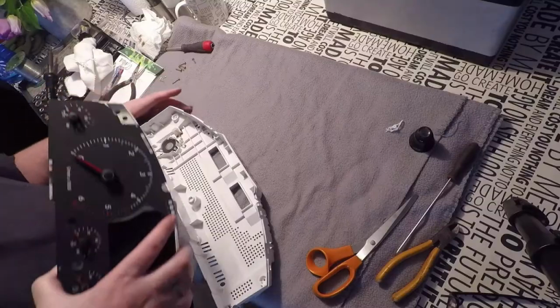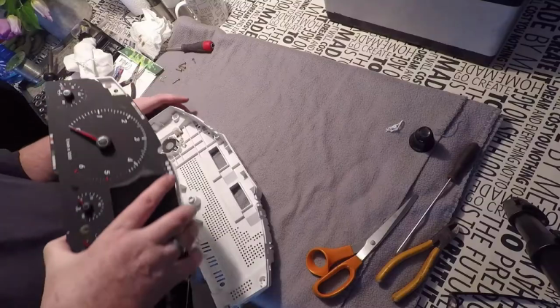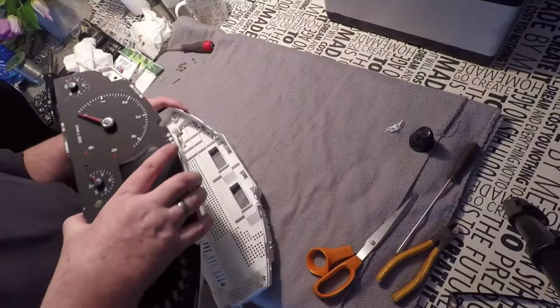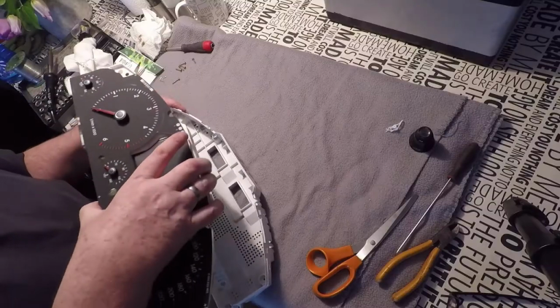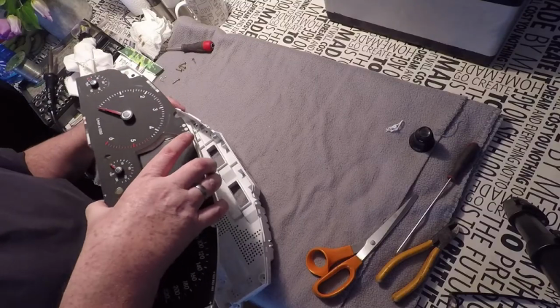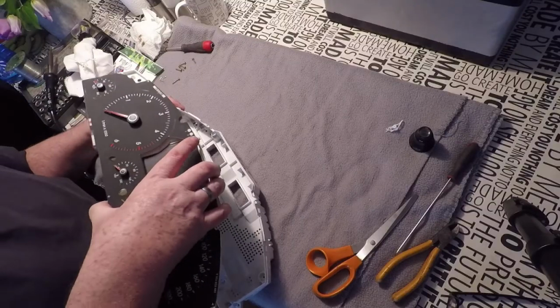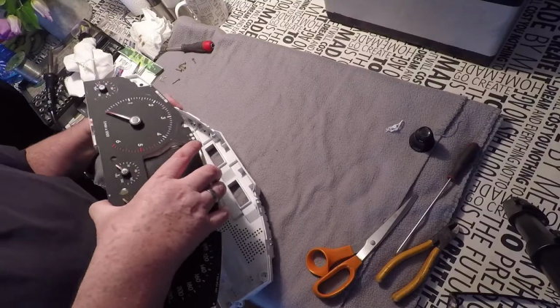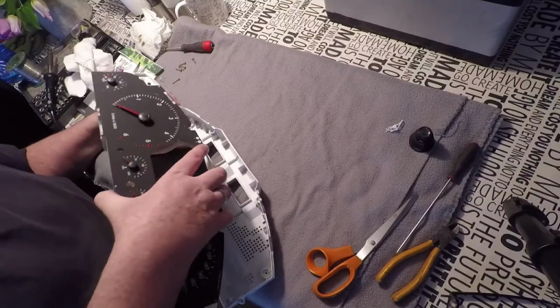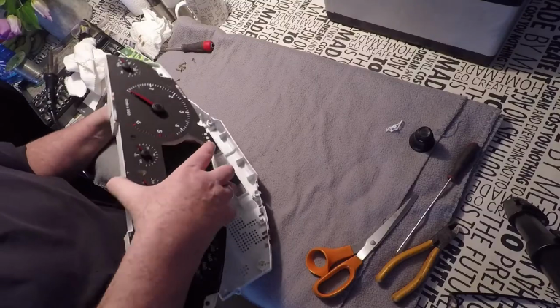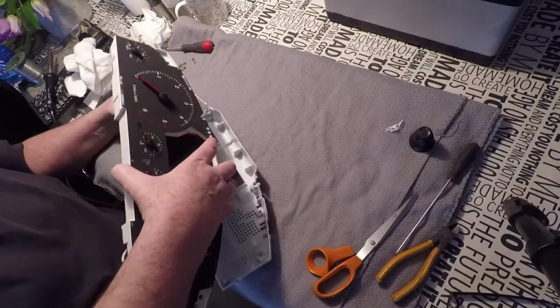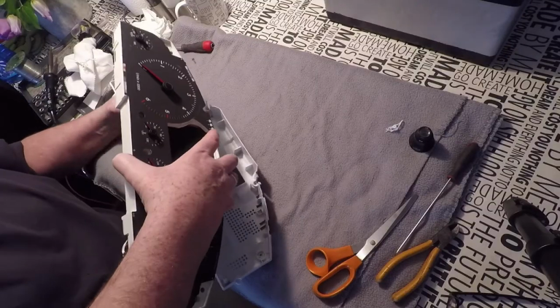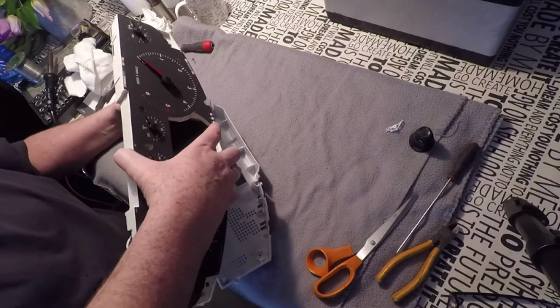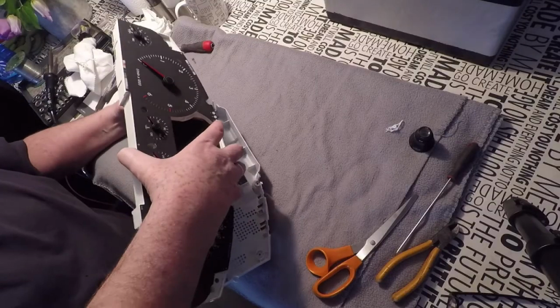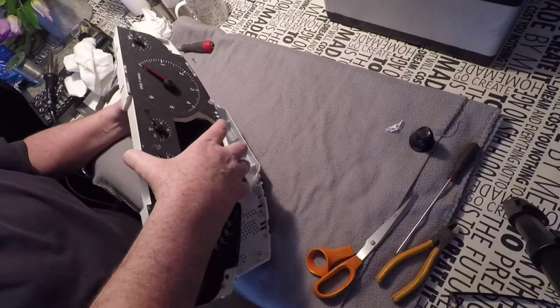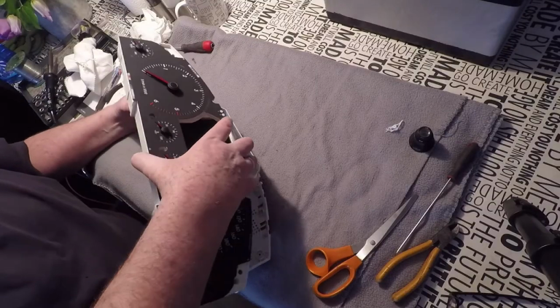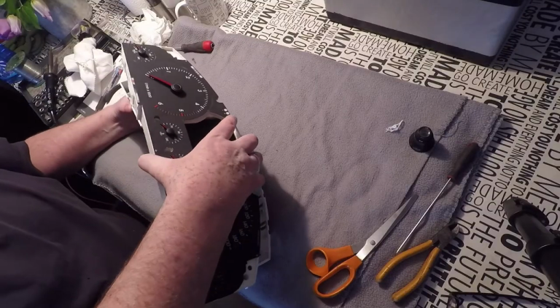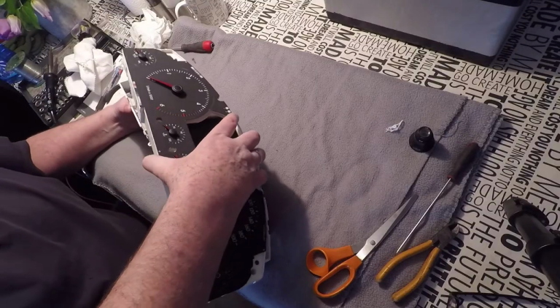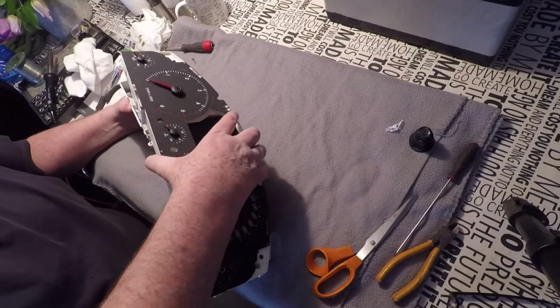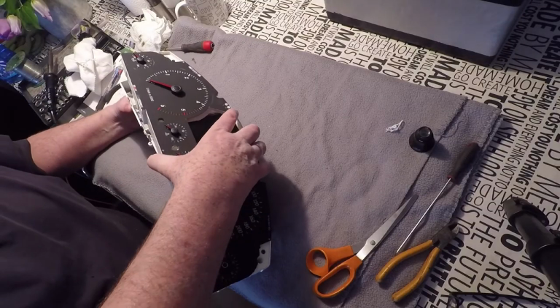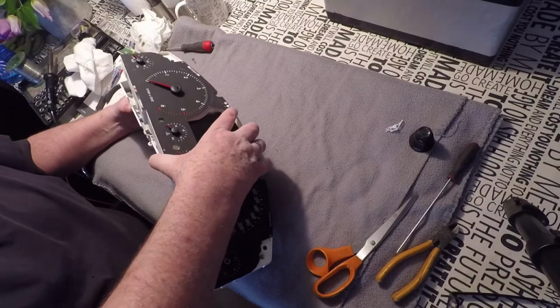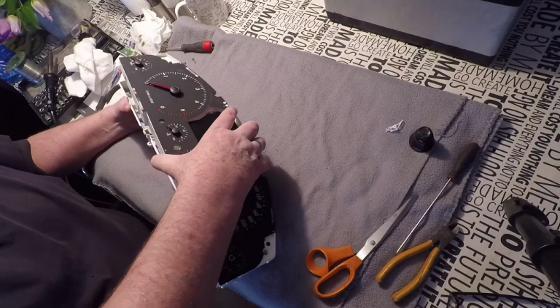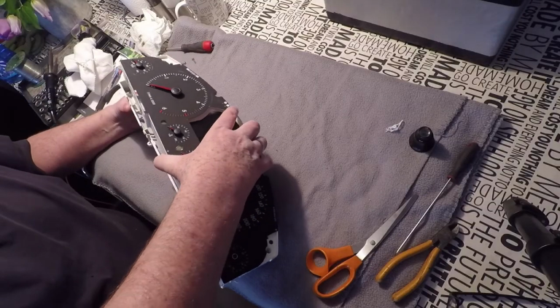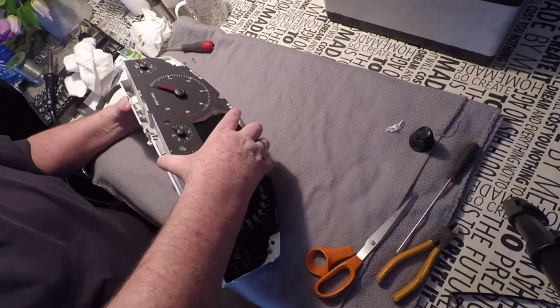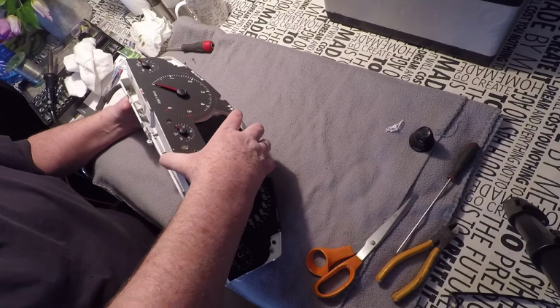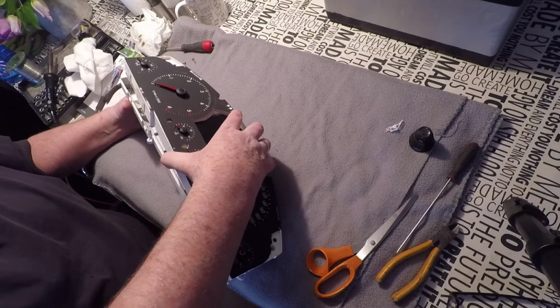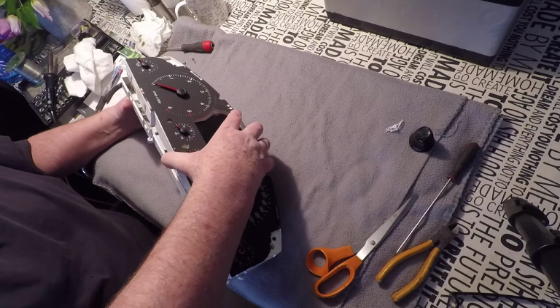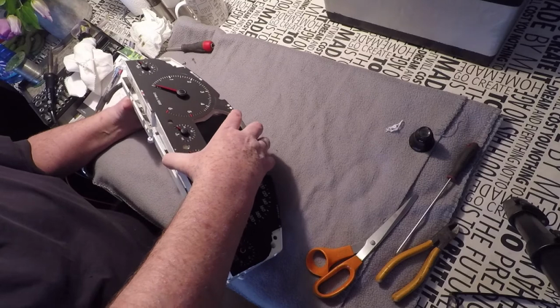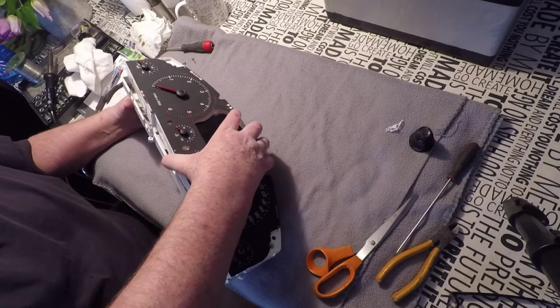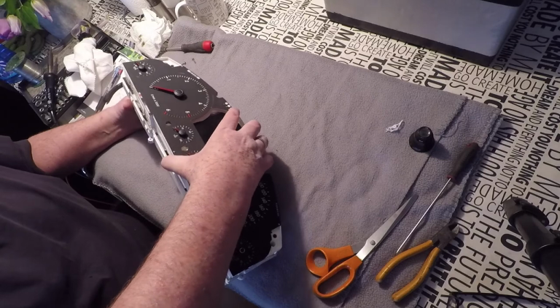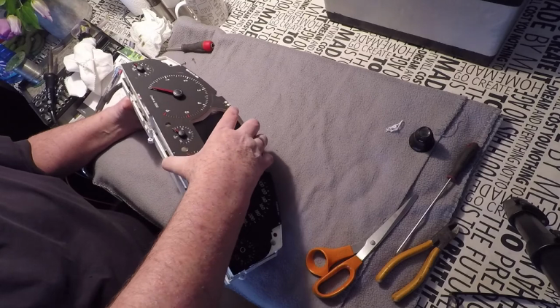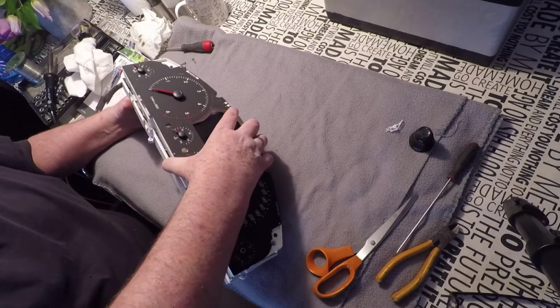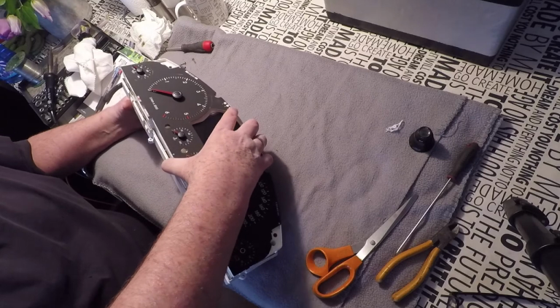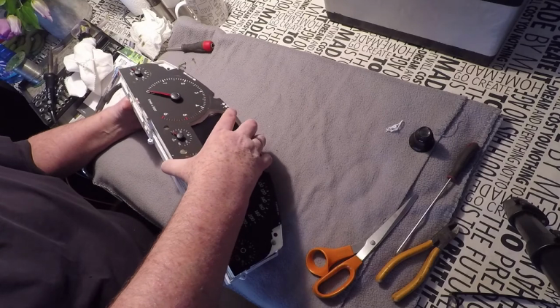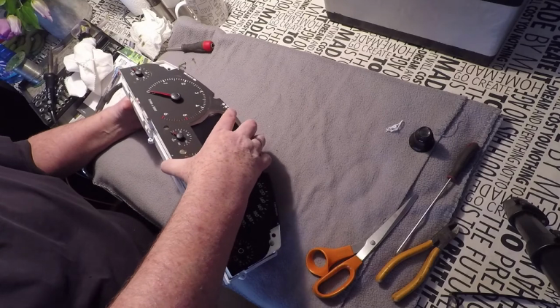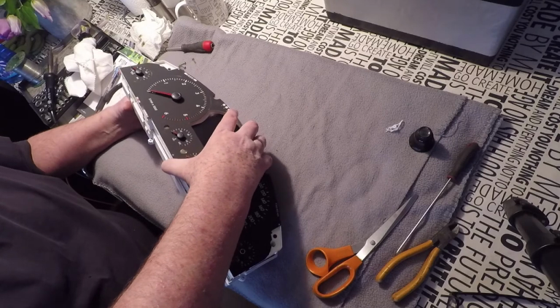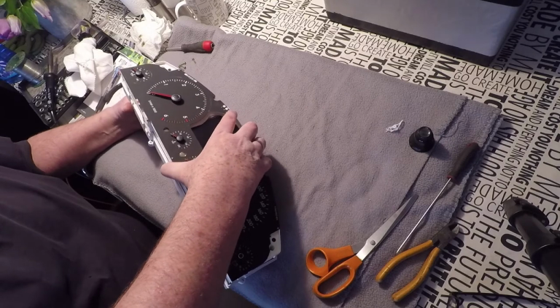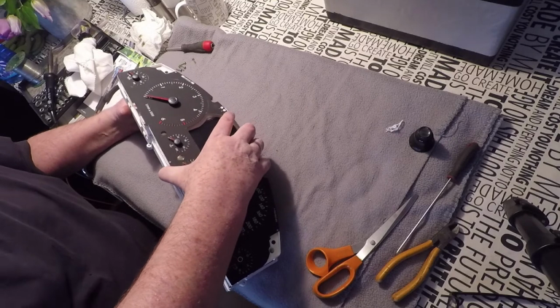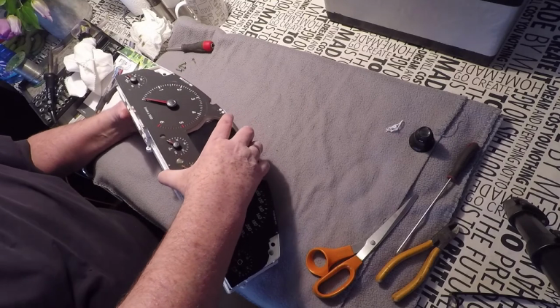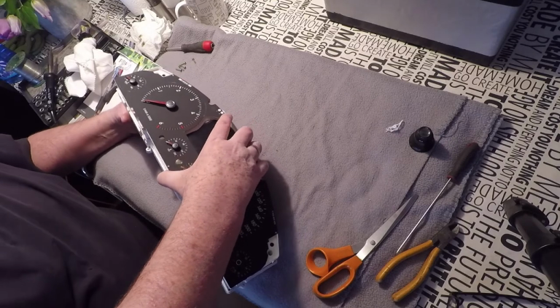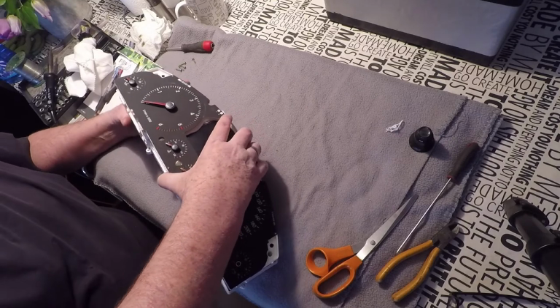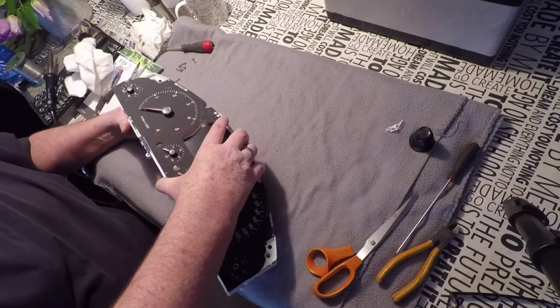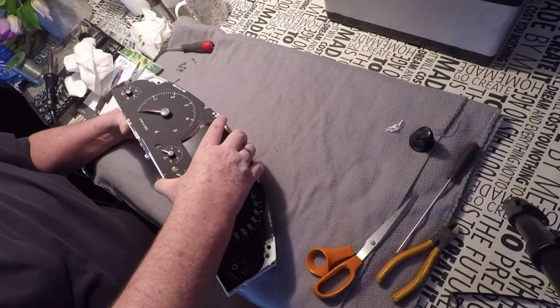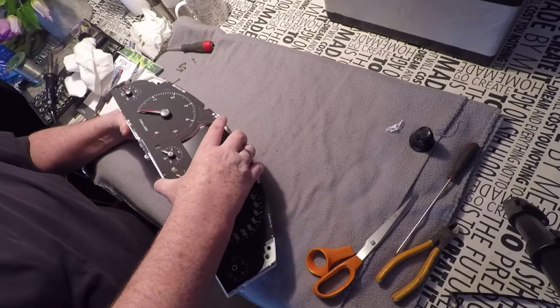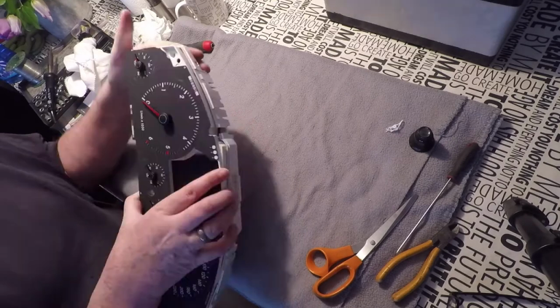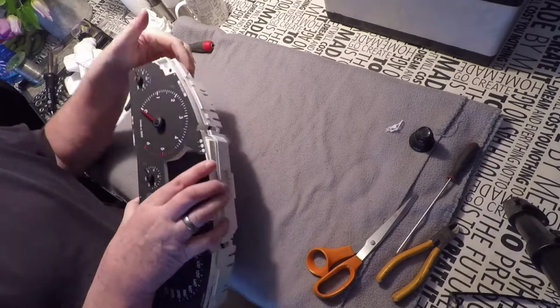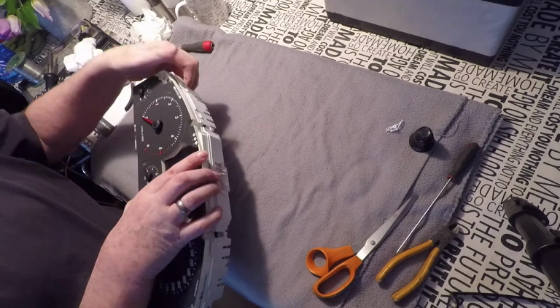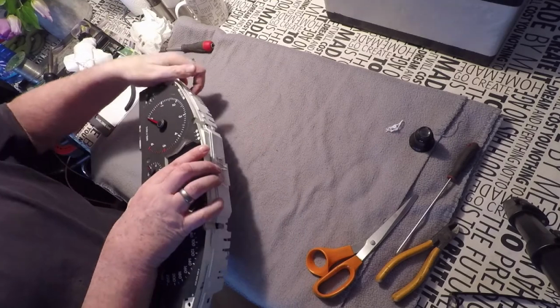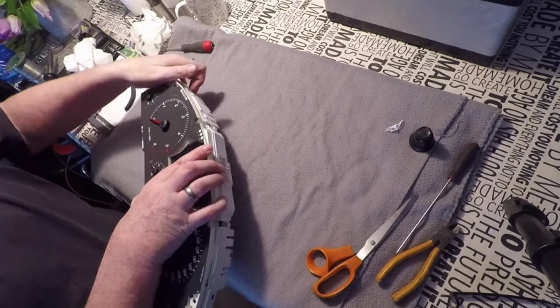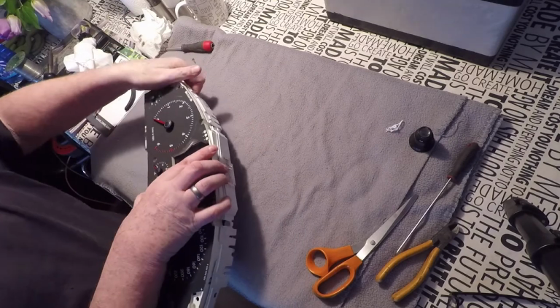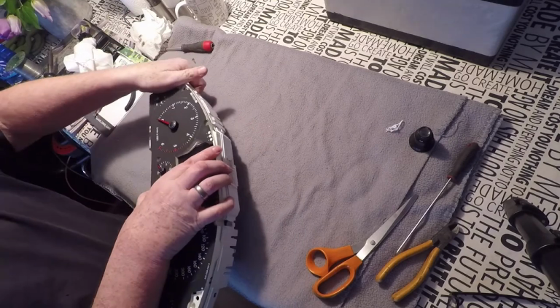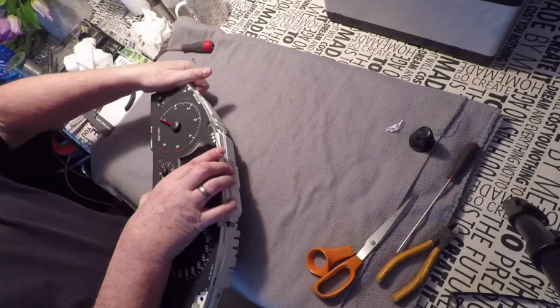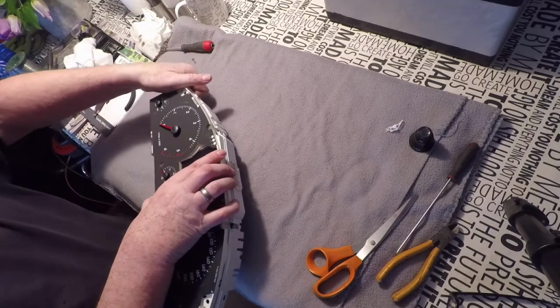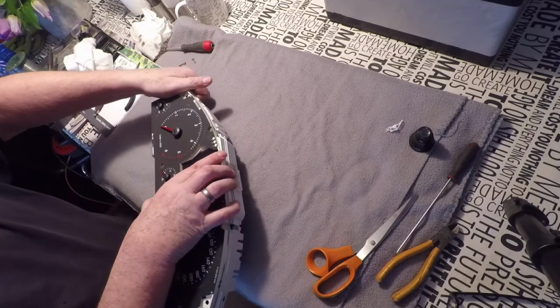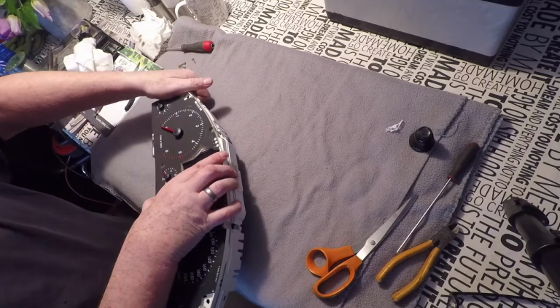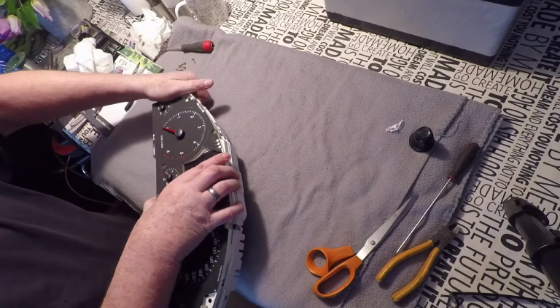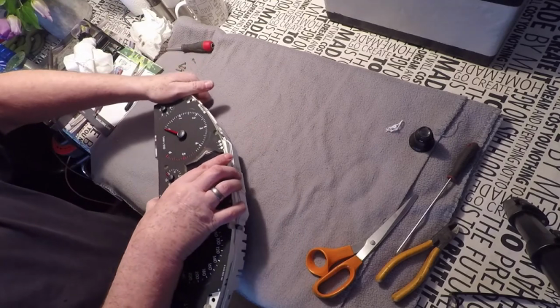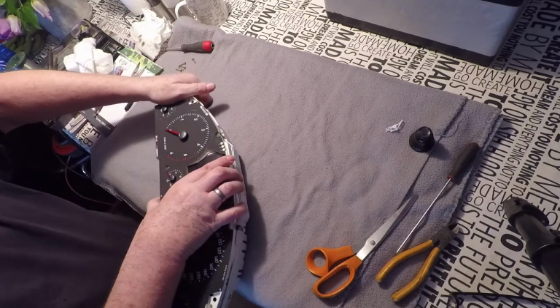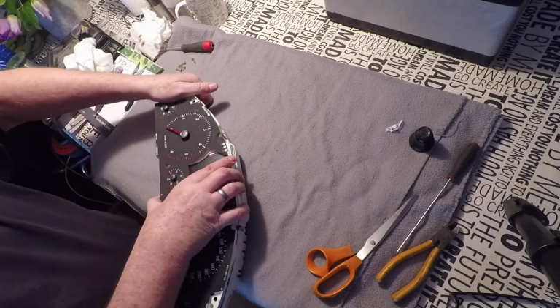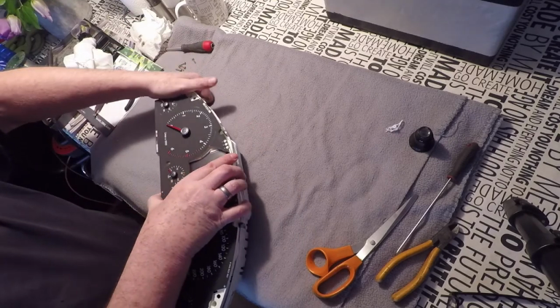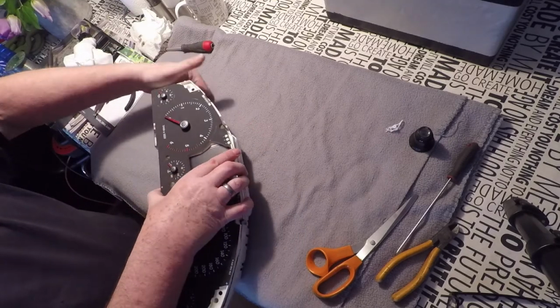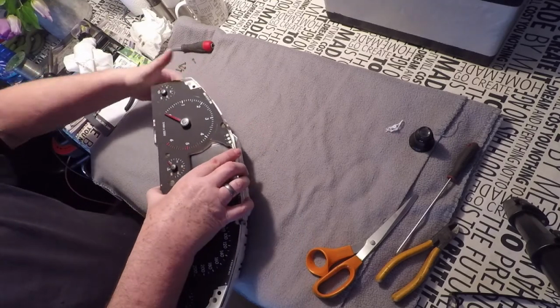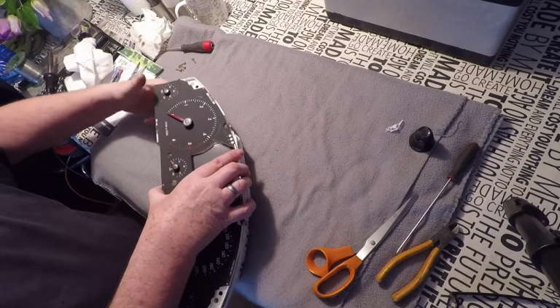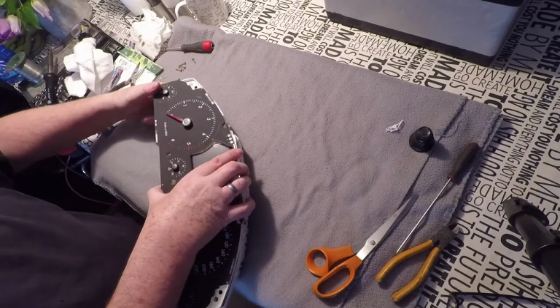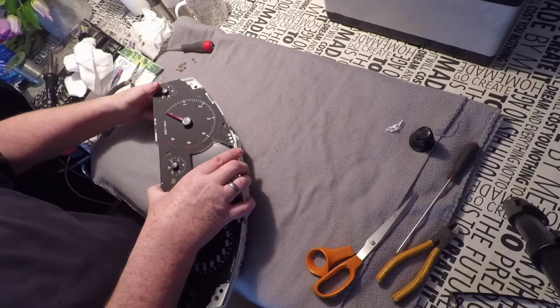Job done. Then it's just to clean things out with the dust and then assemble everything back together.